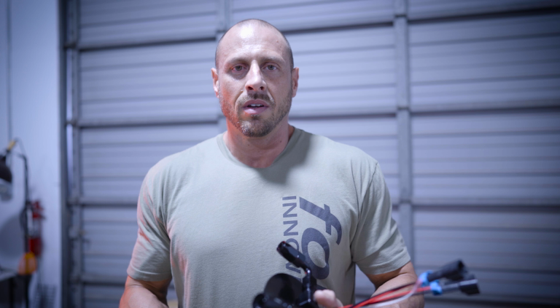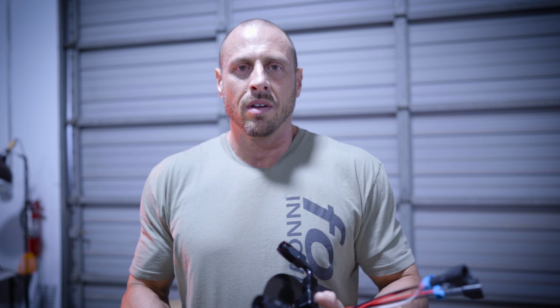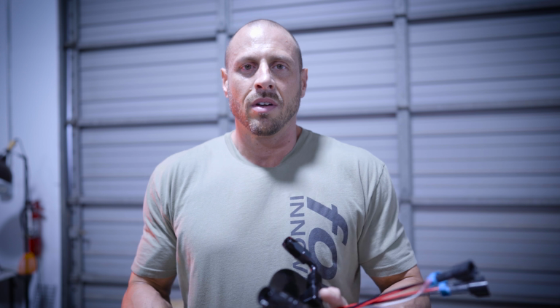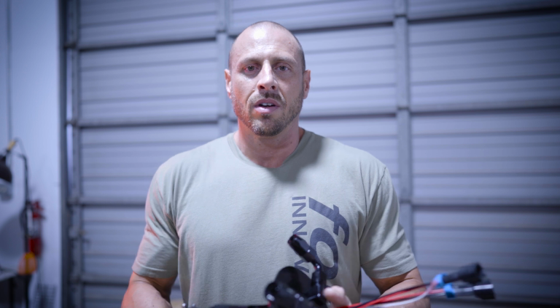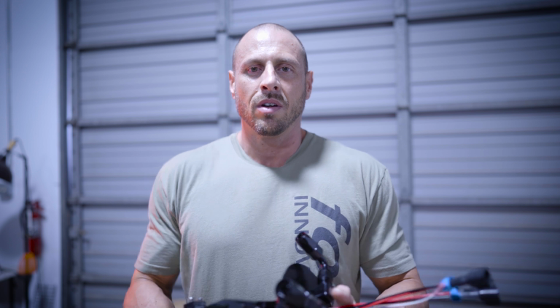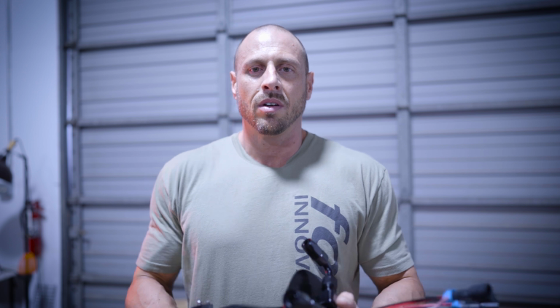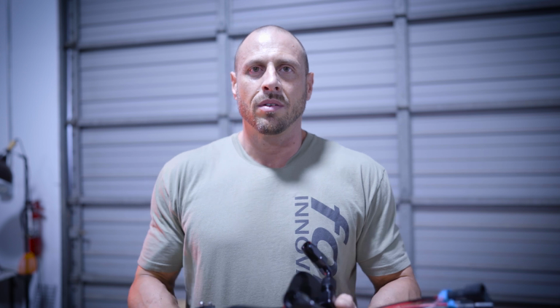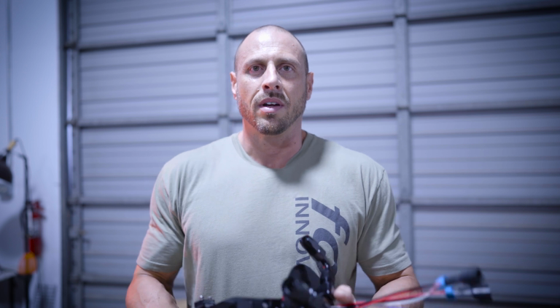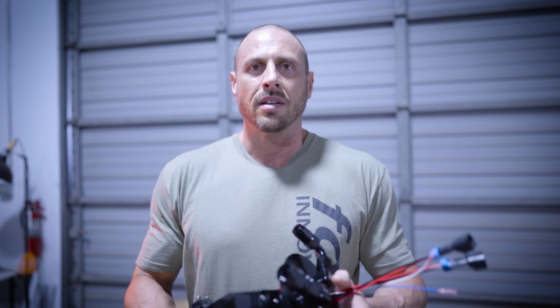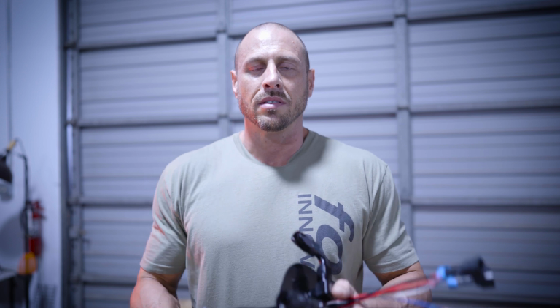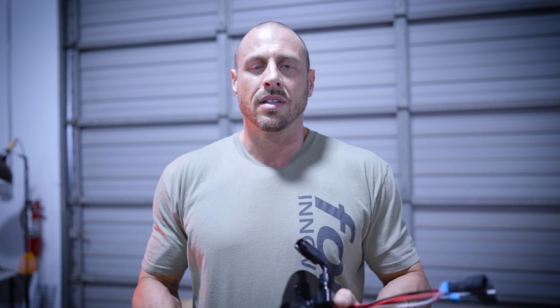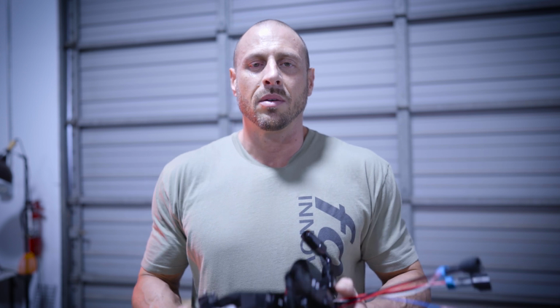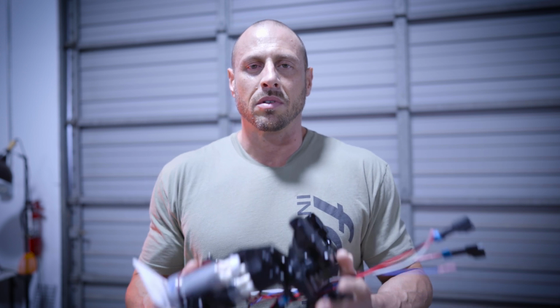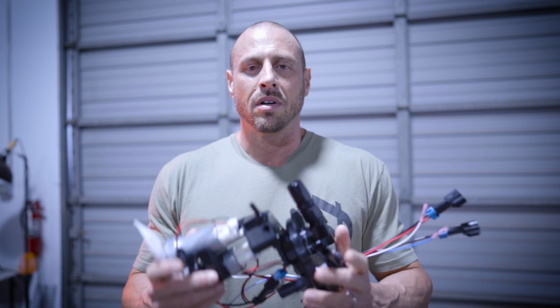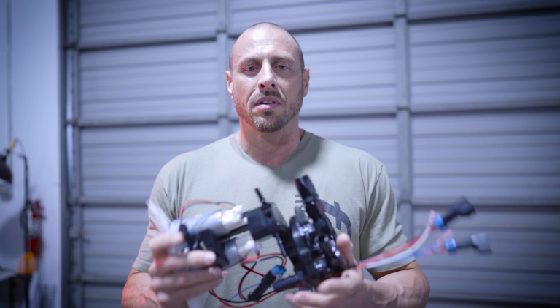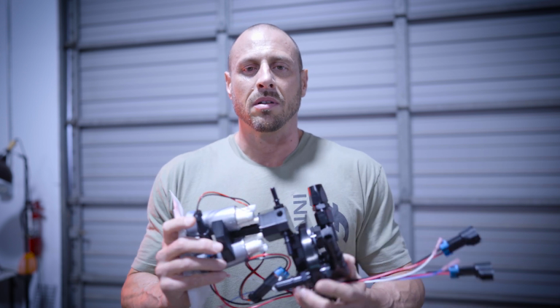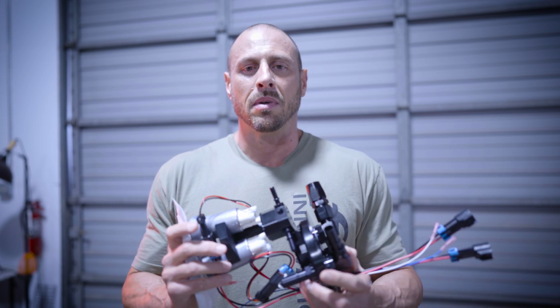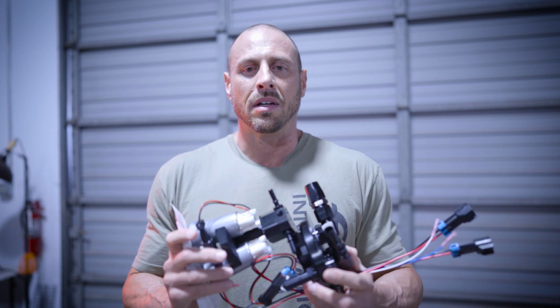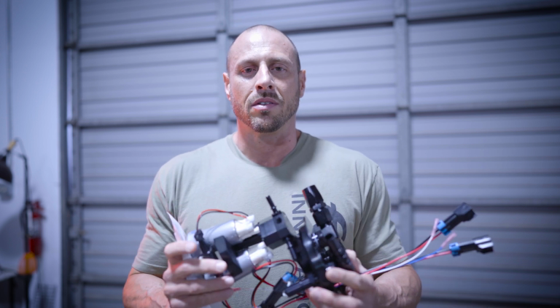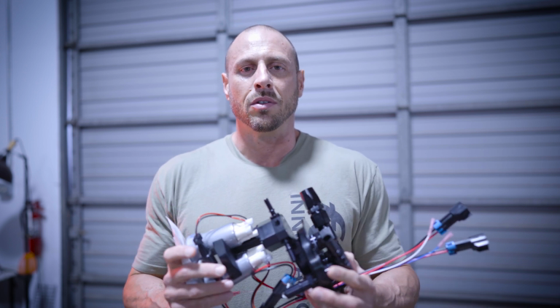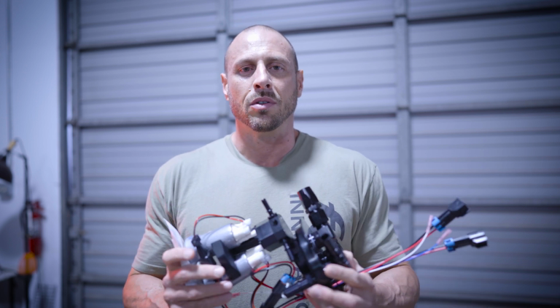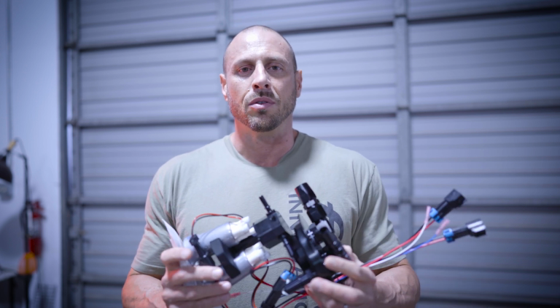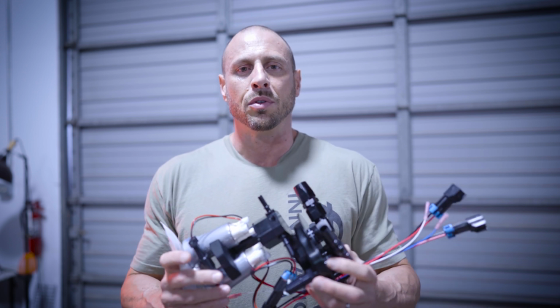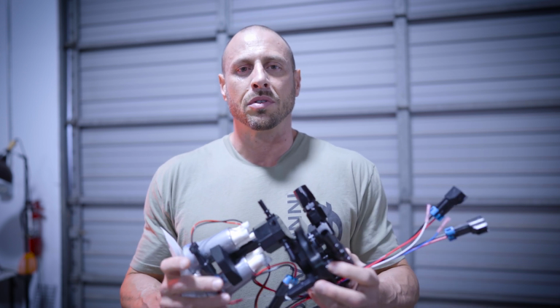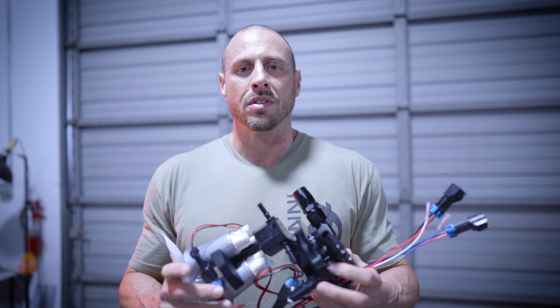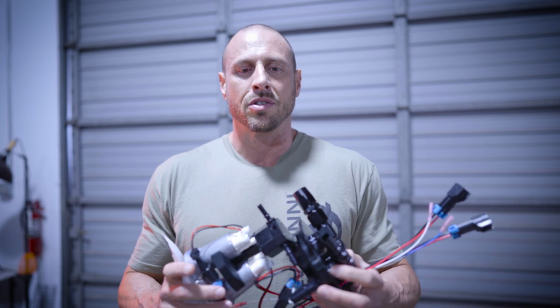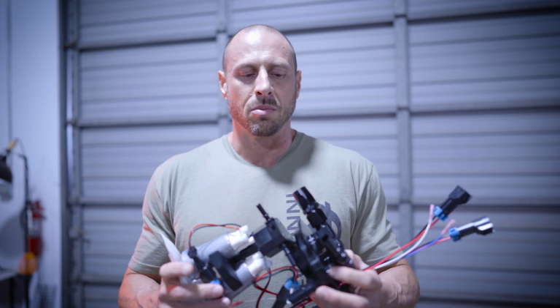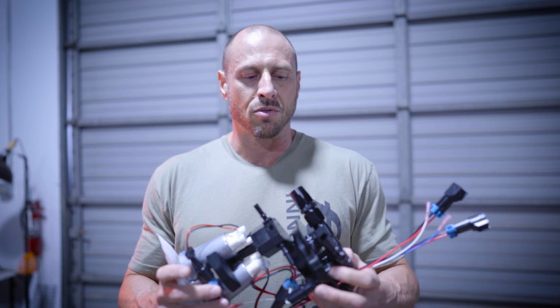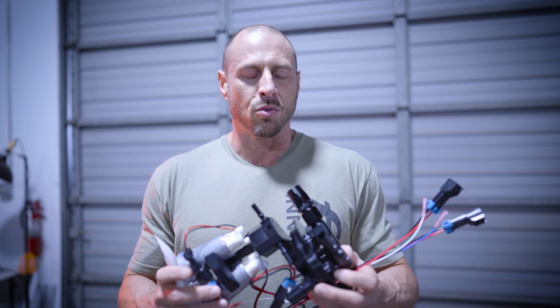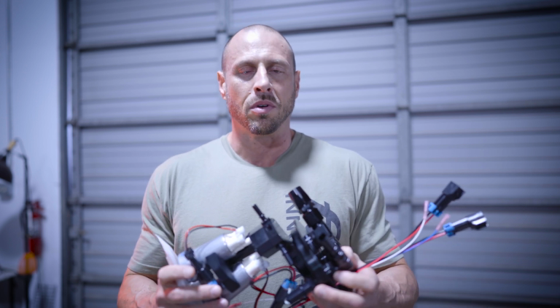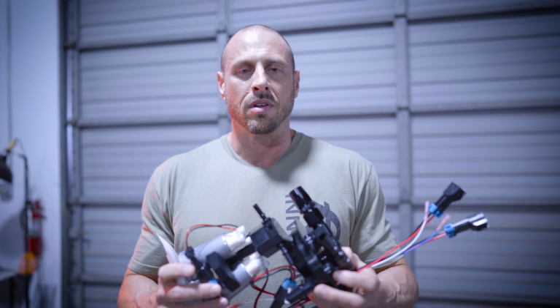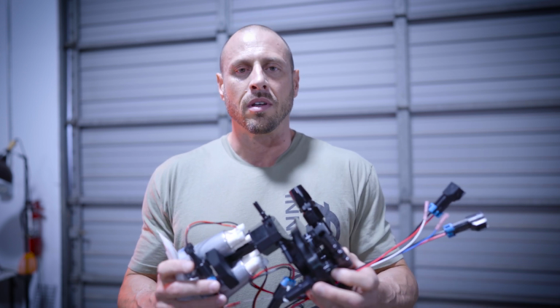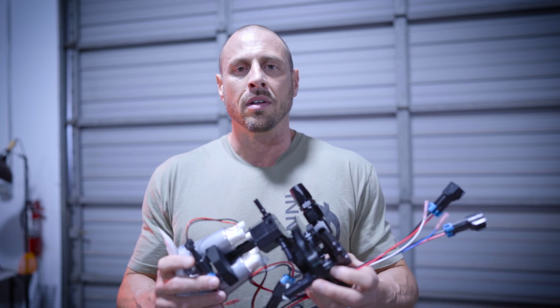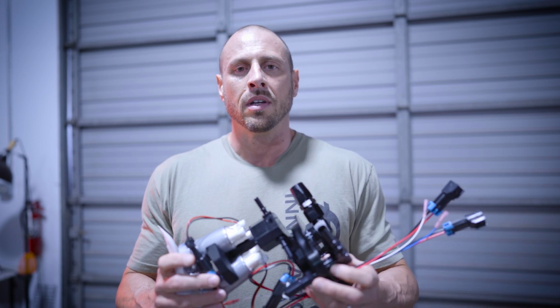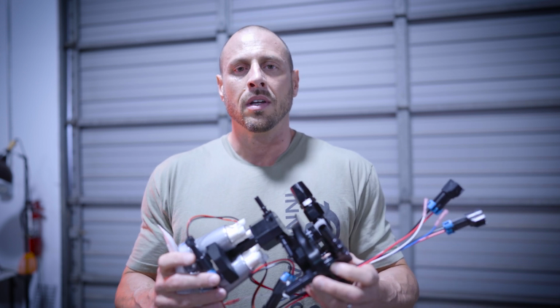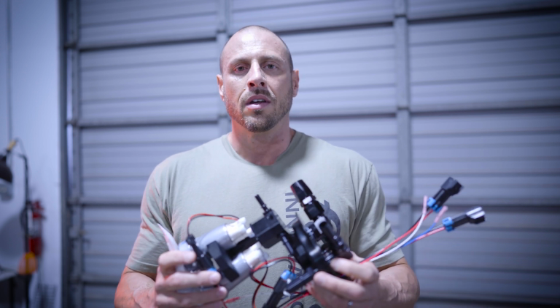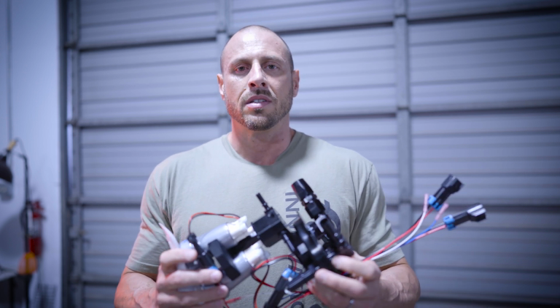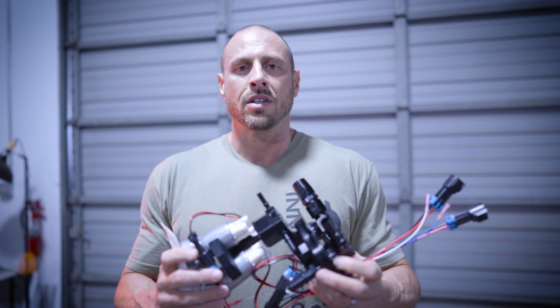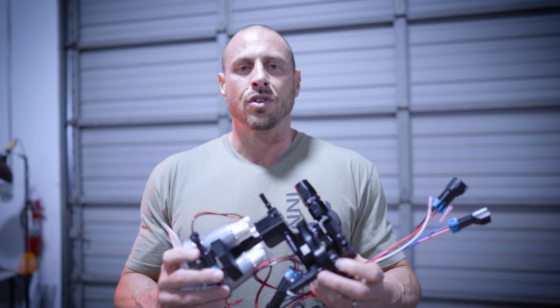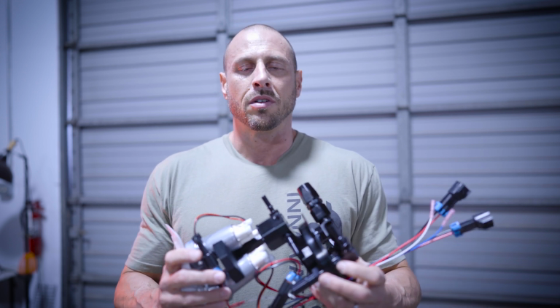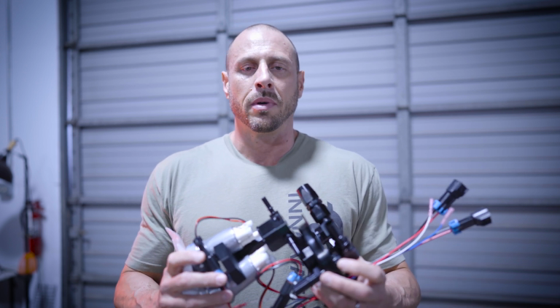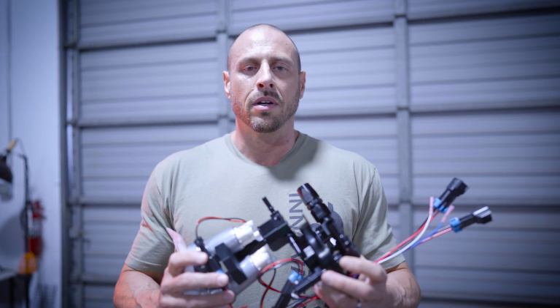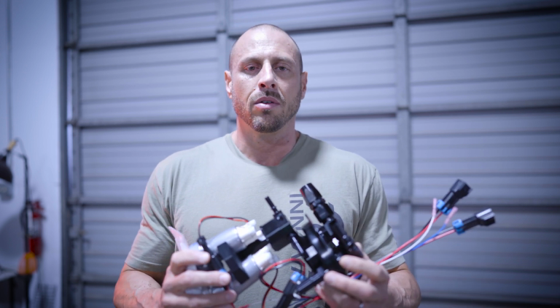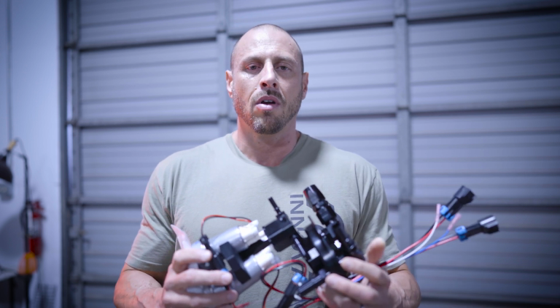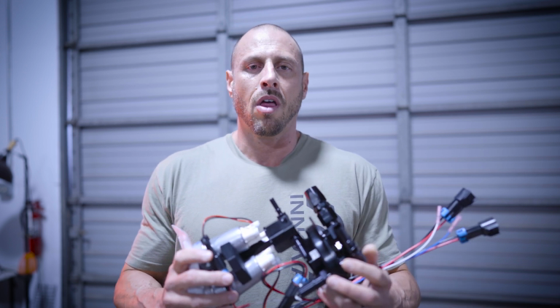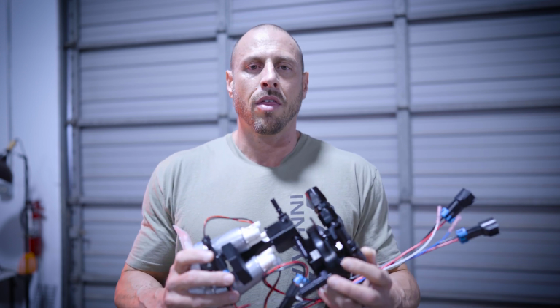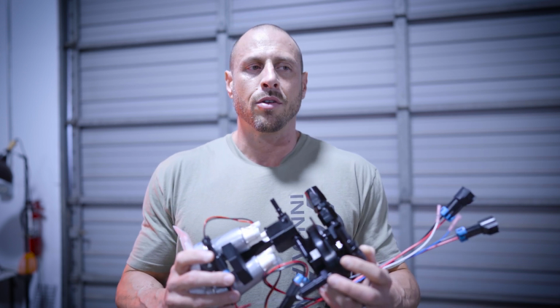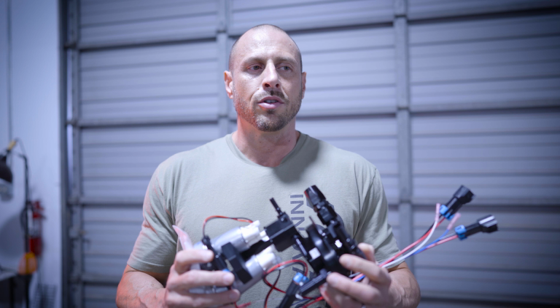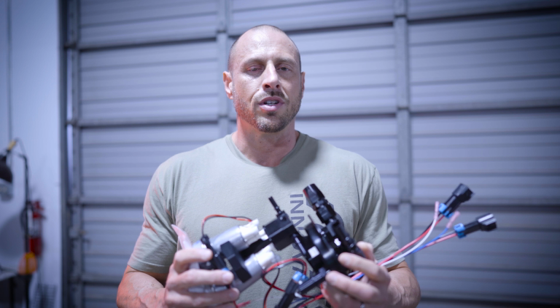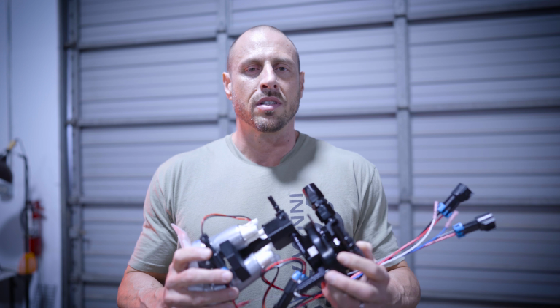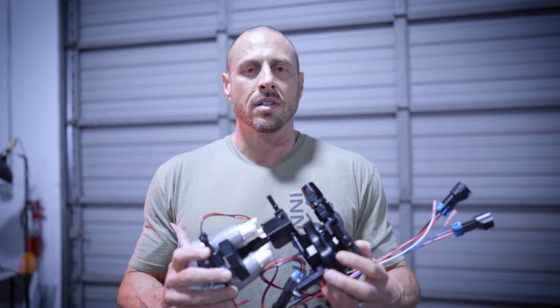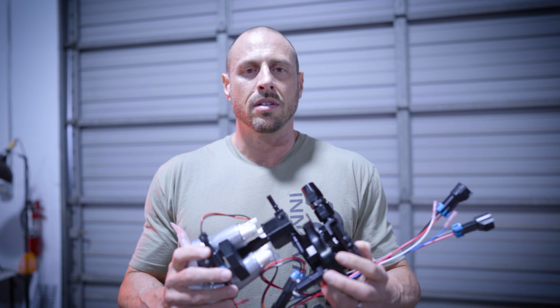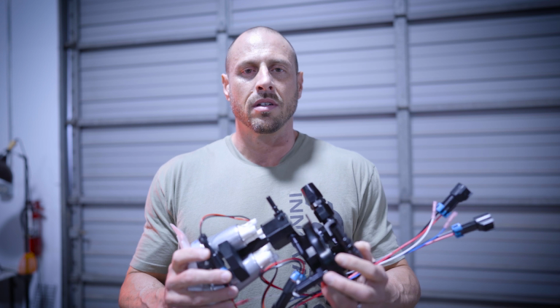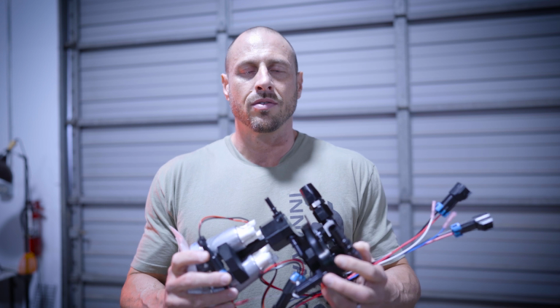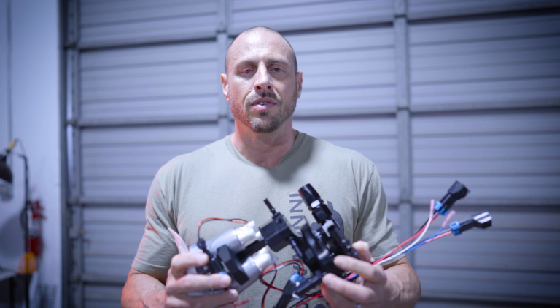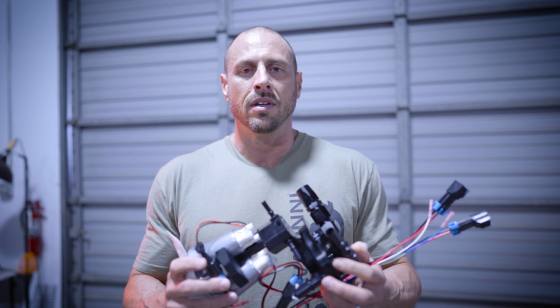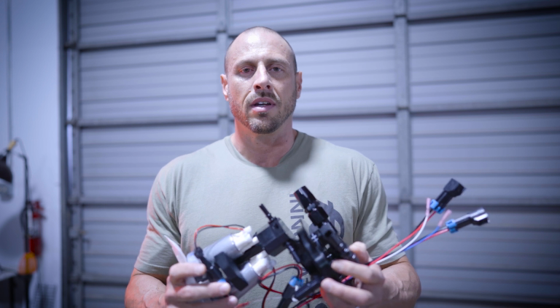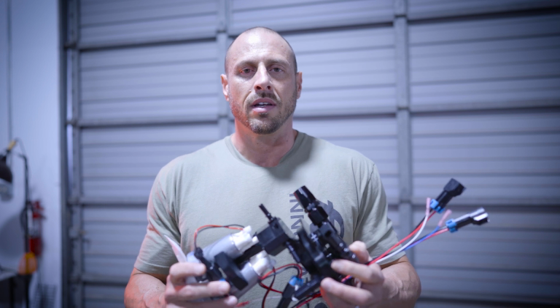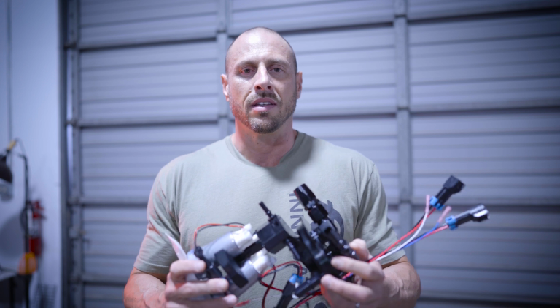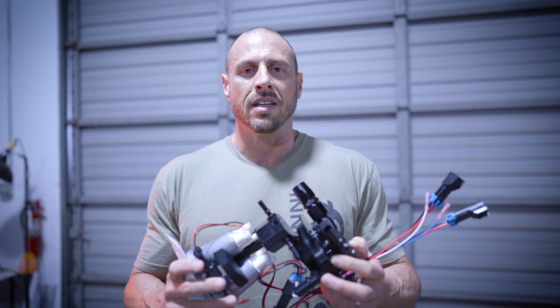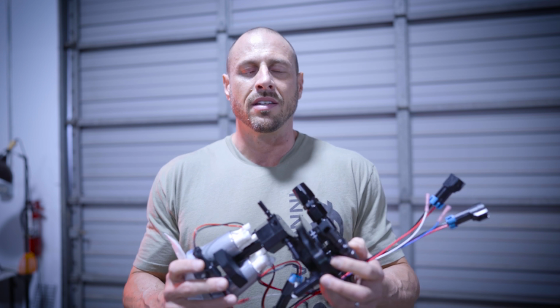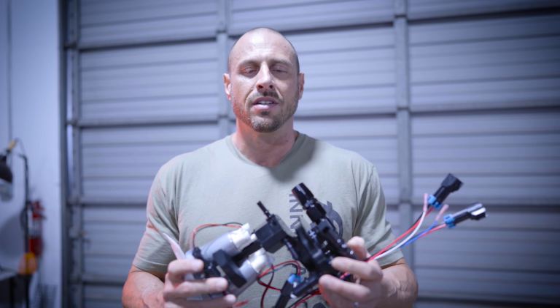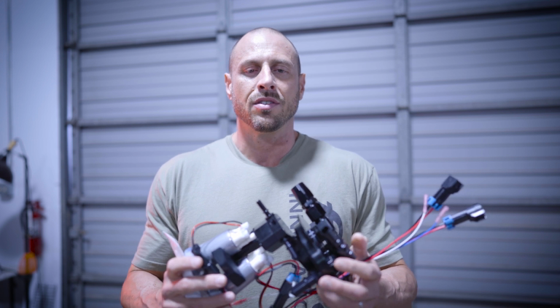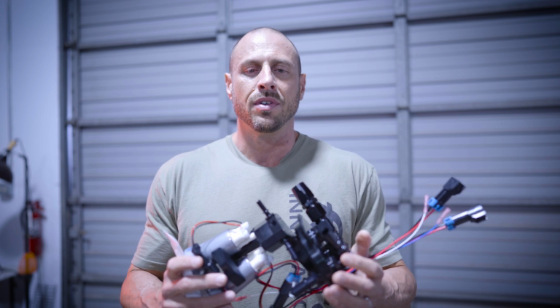Today we're talking about the new fuel systems for the 6th gen Camaro, 3rd gen CTSV, and the ATSV.